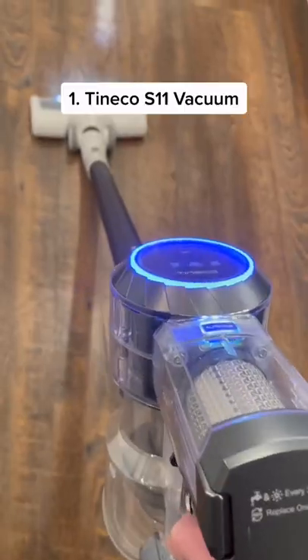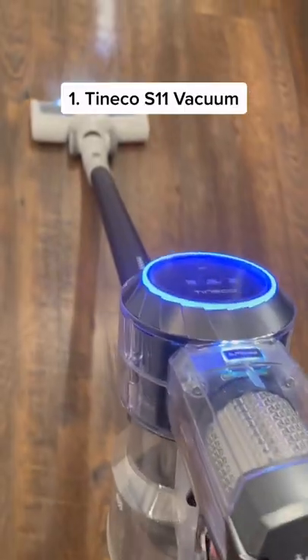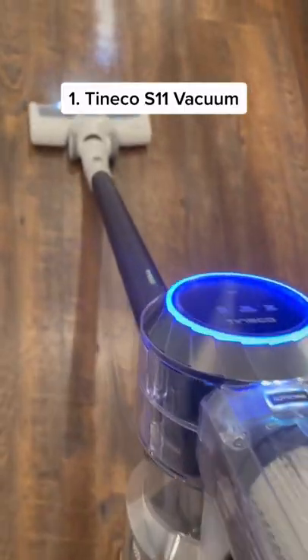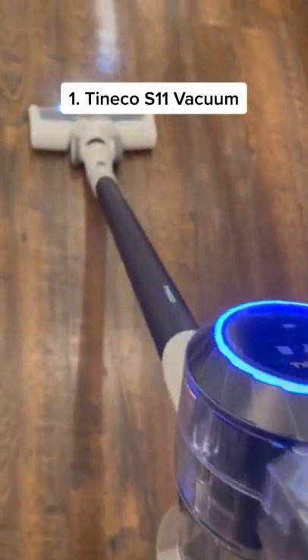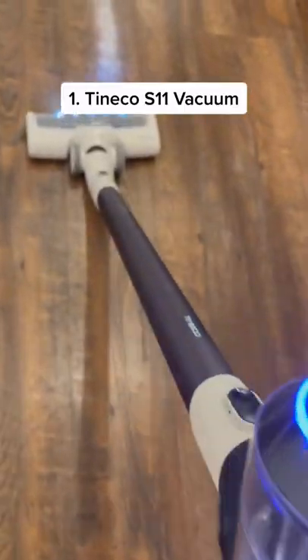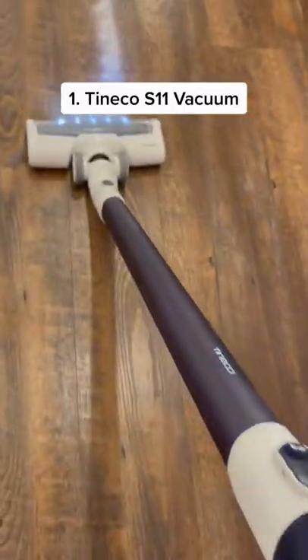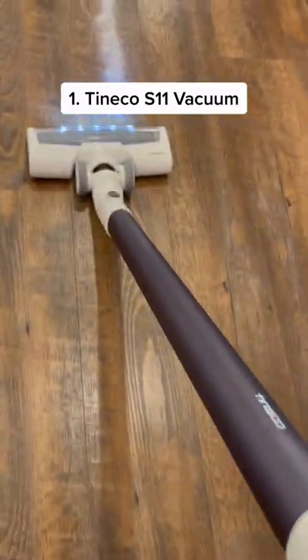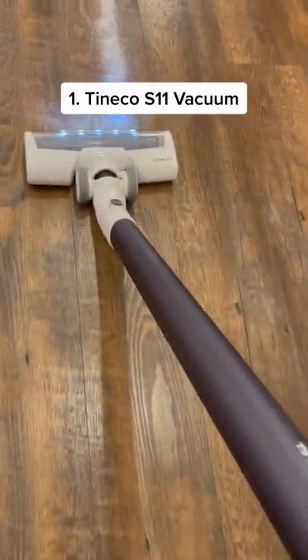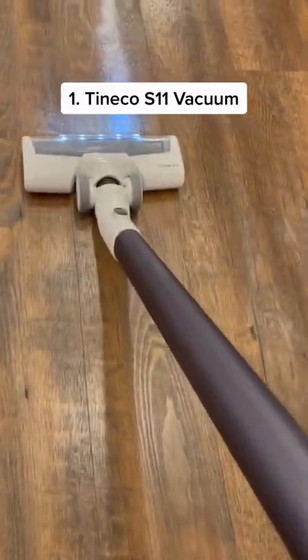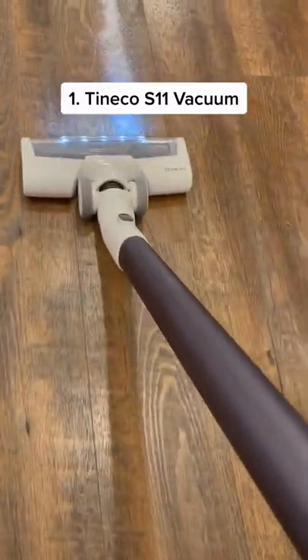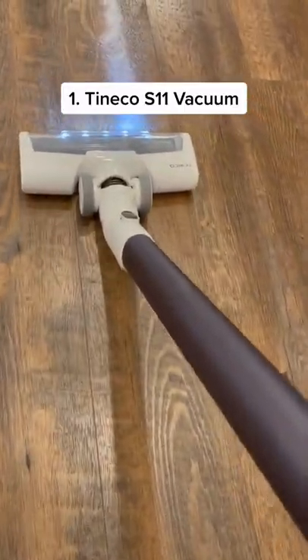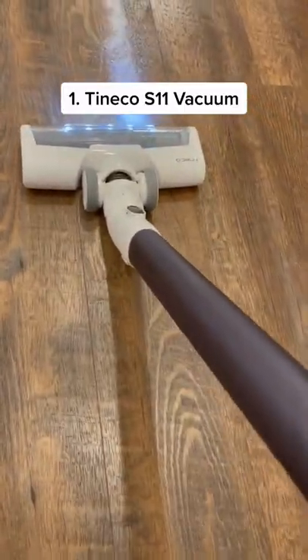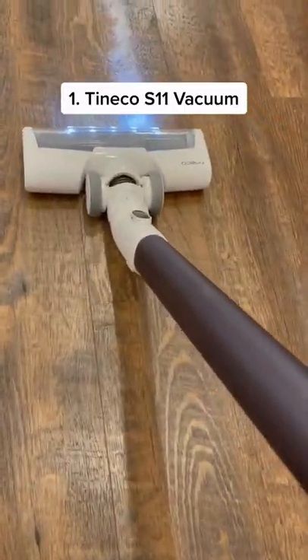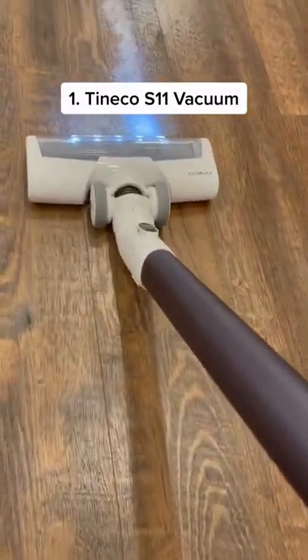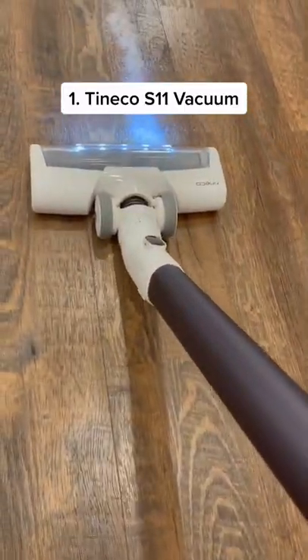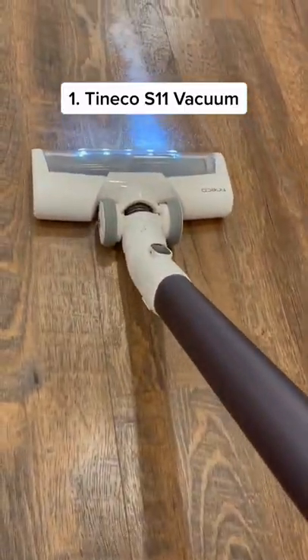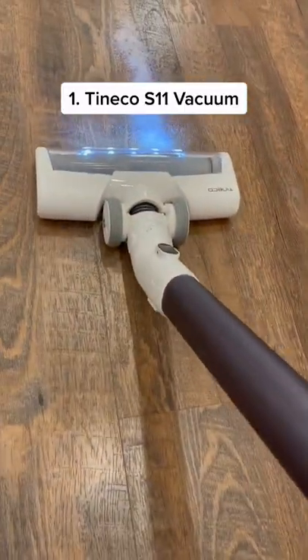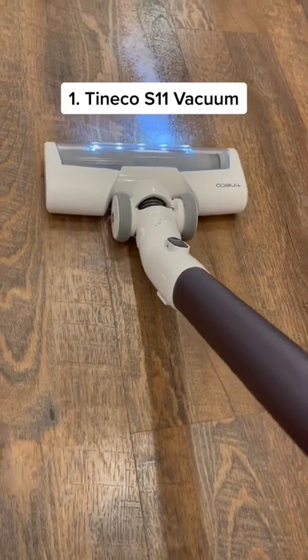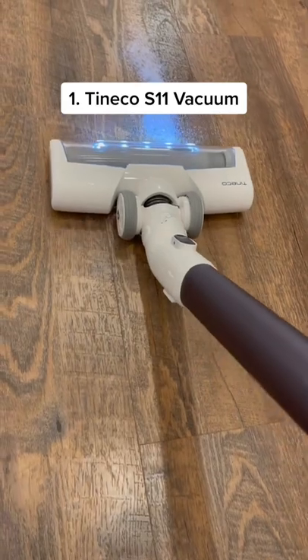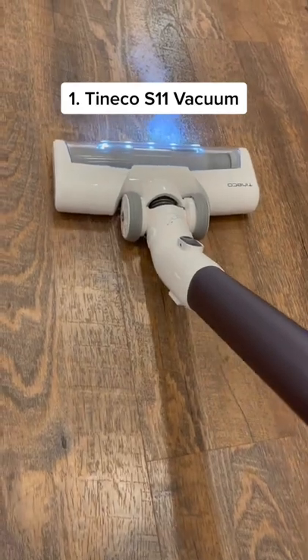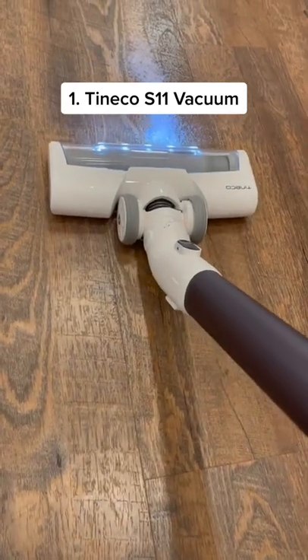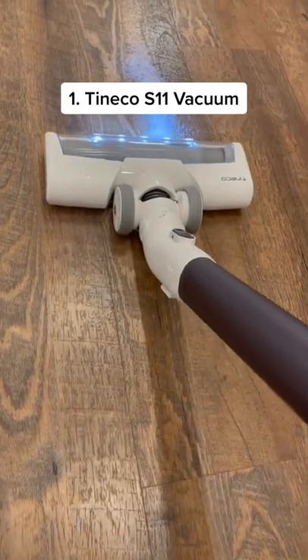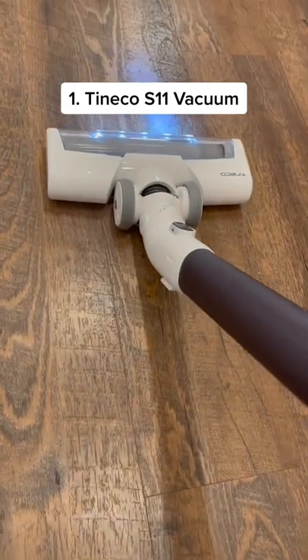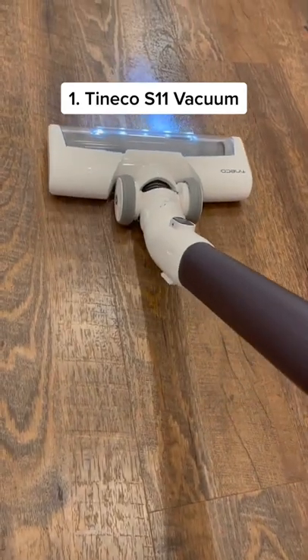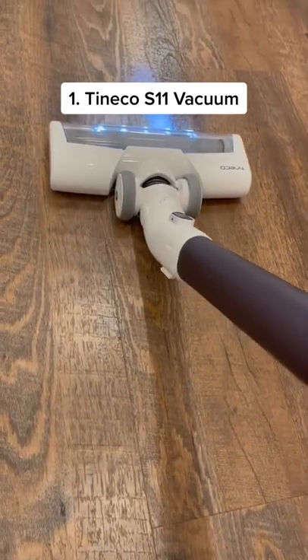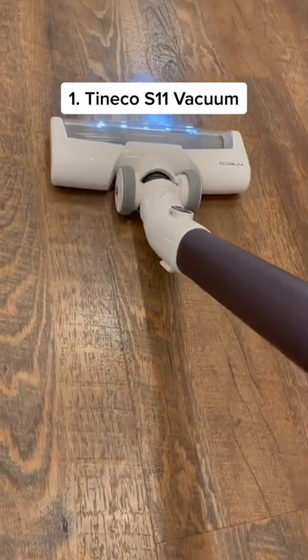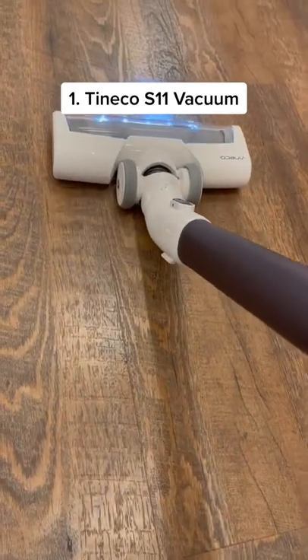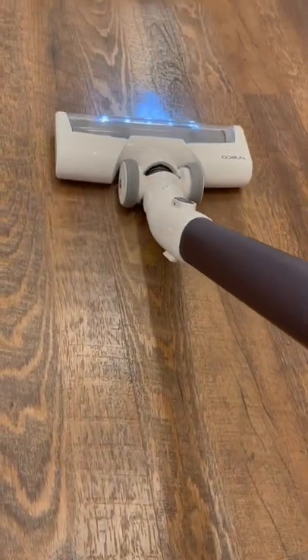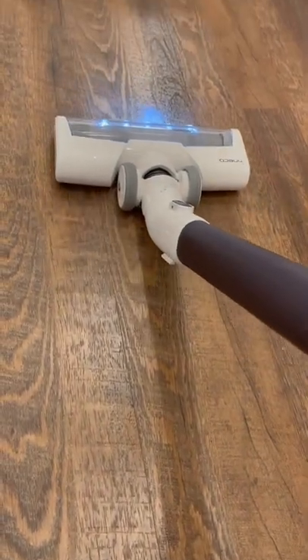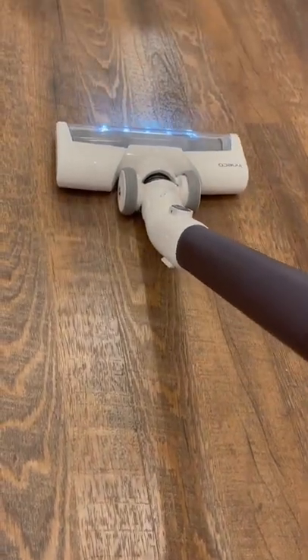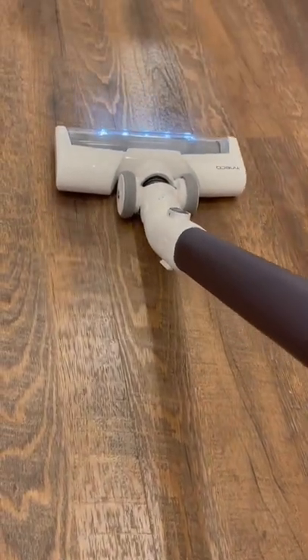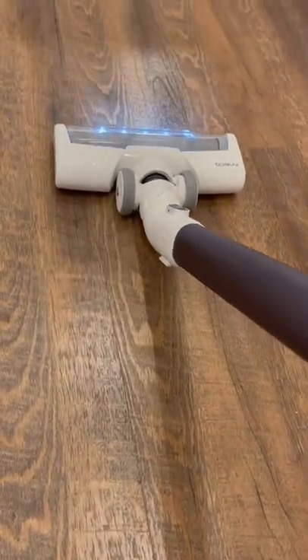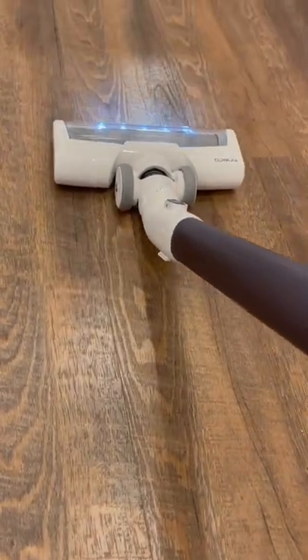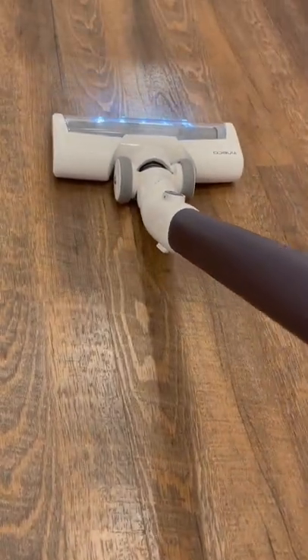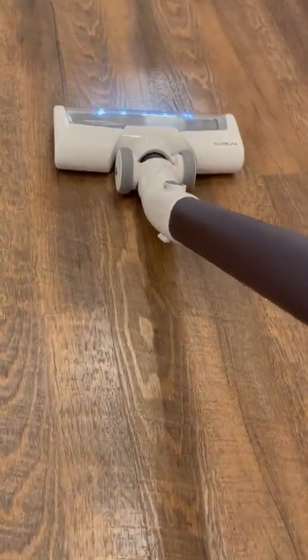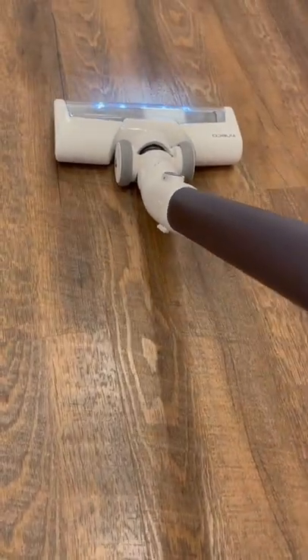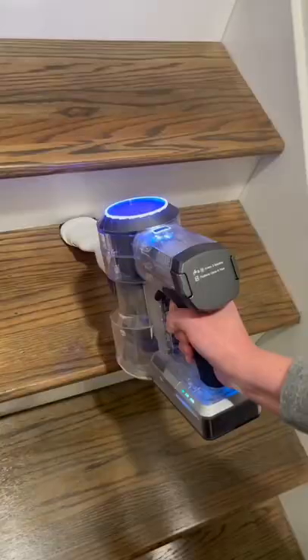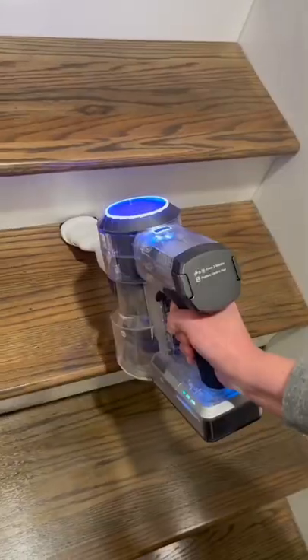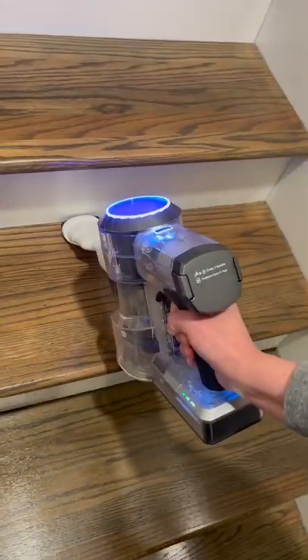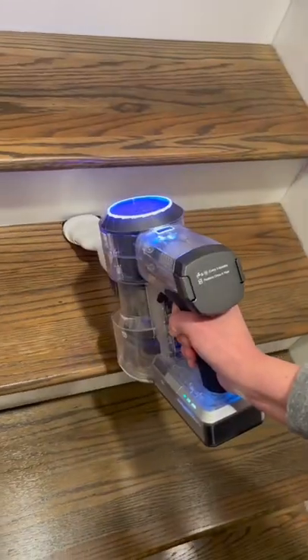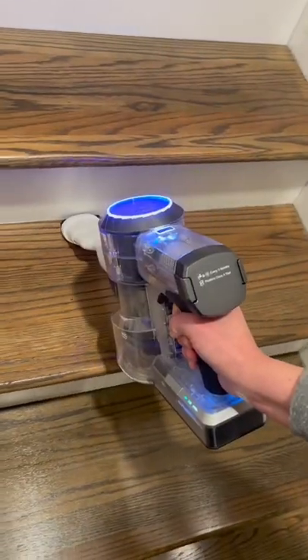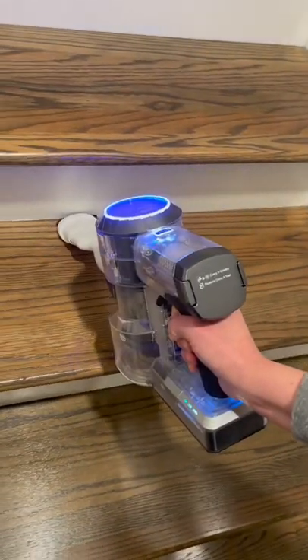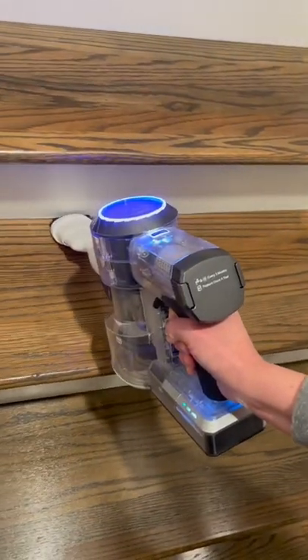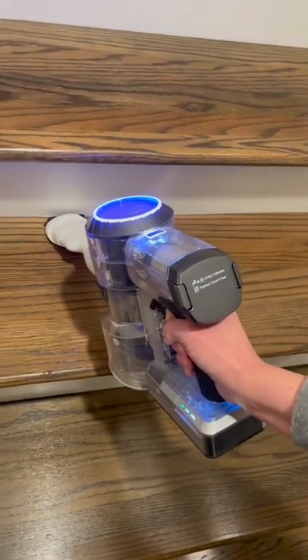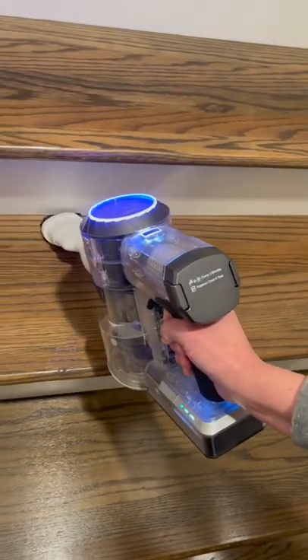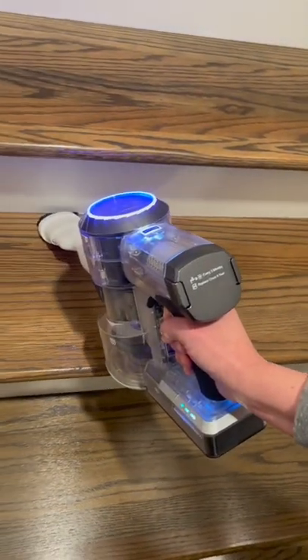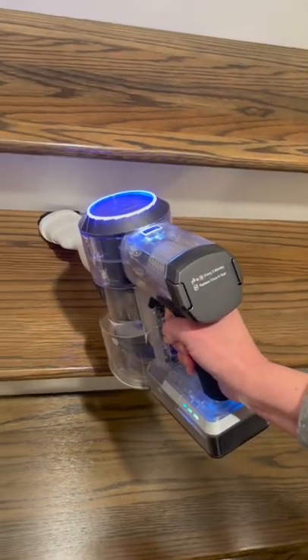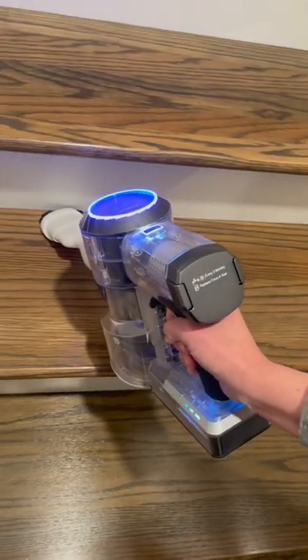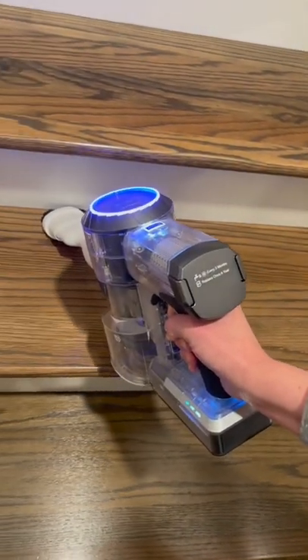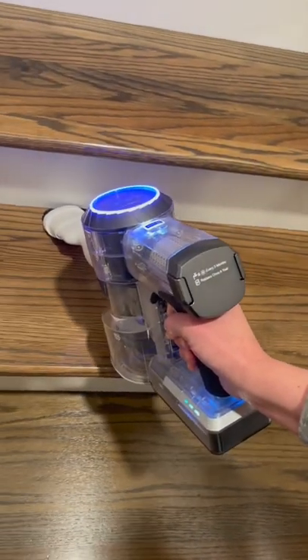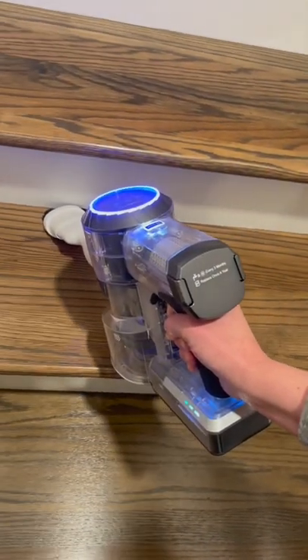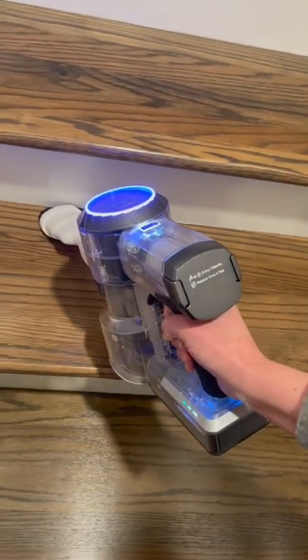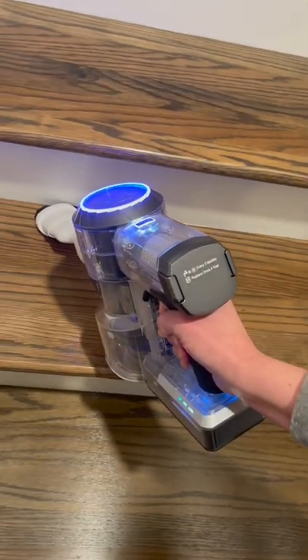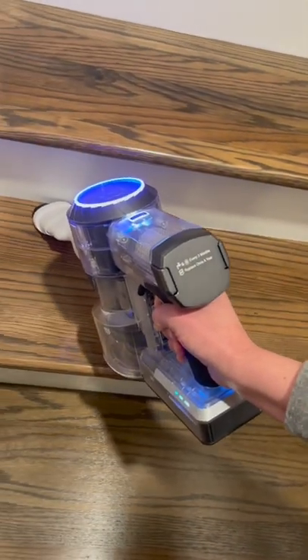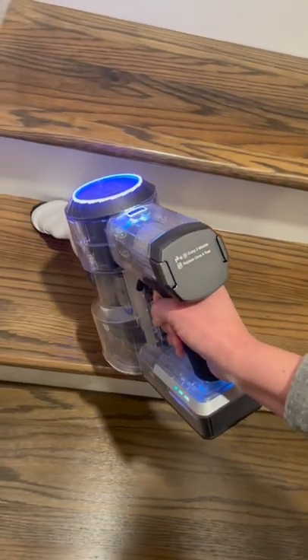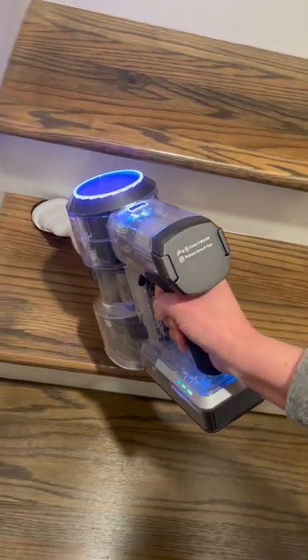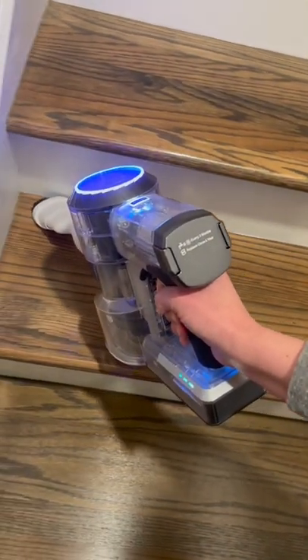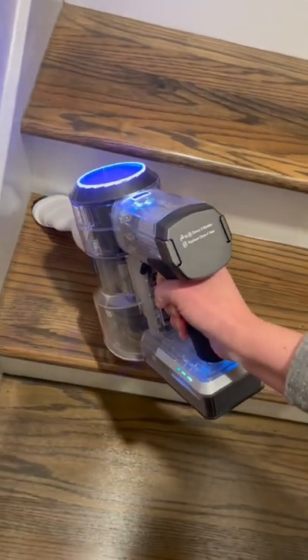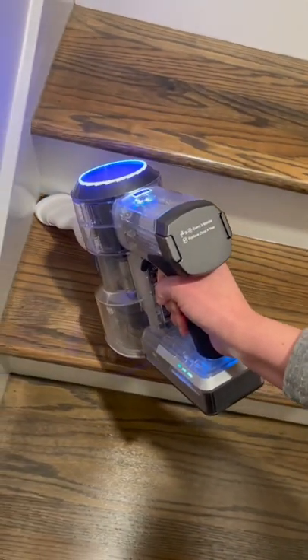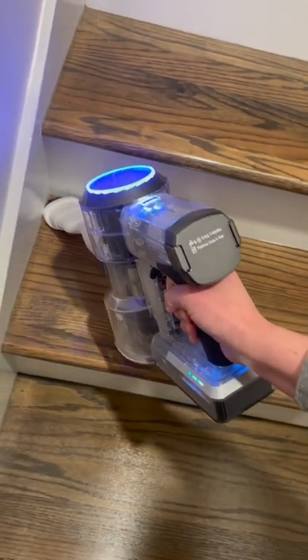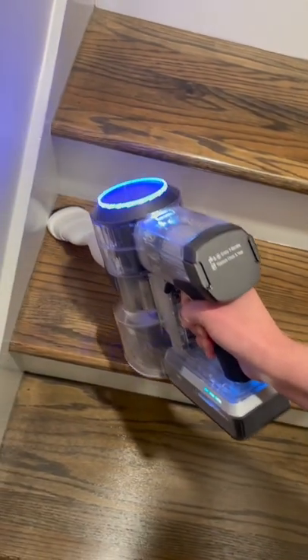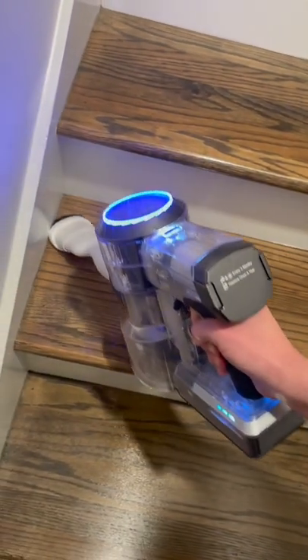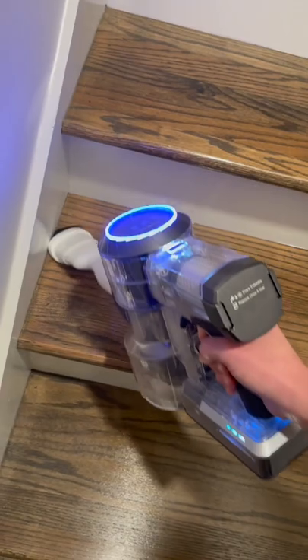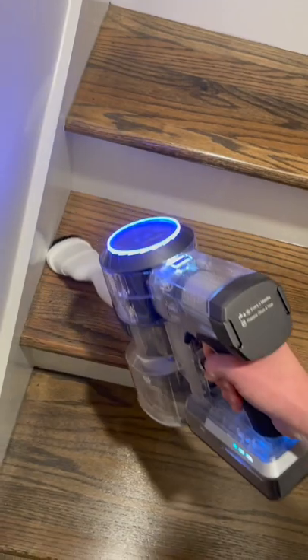First up is the S11 cordless vacuum that works on floors and carpet. It also converts into a handheld vacuum, which is great for the stairs.